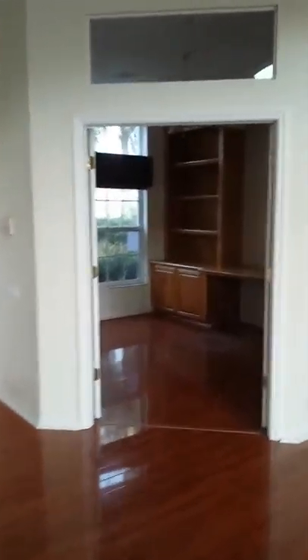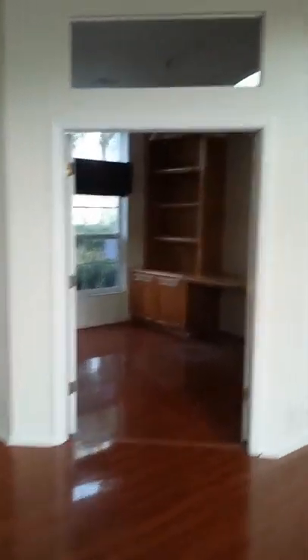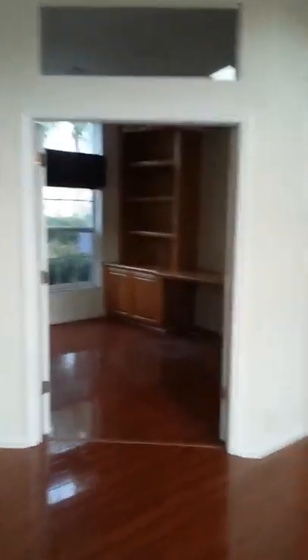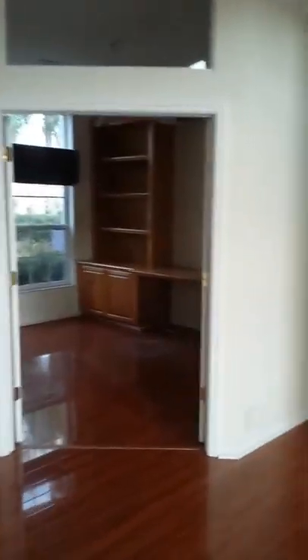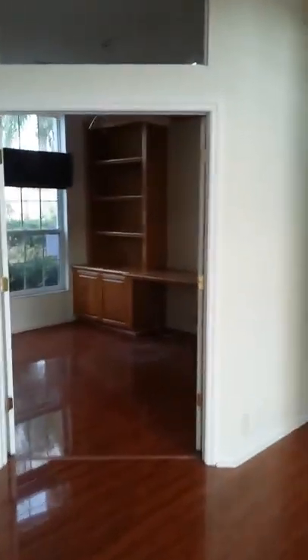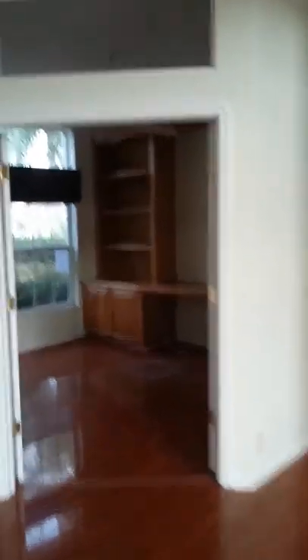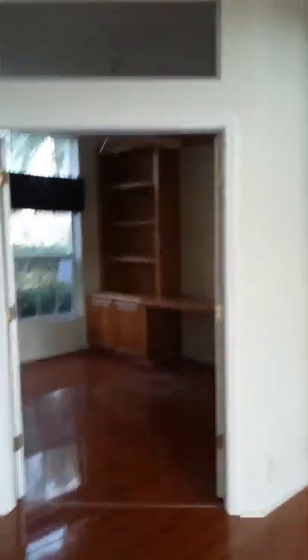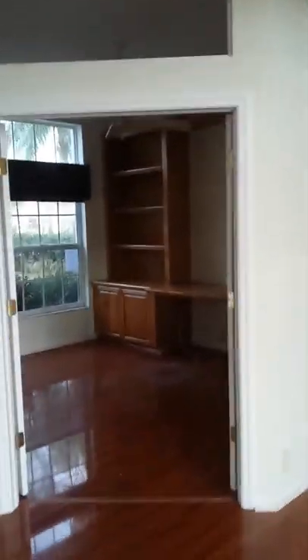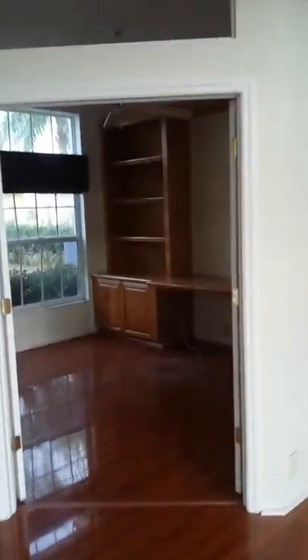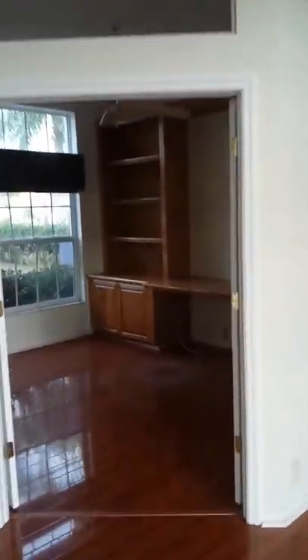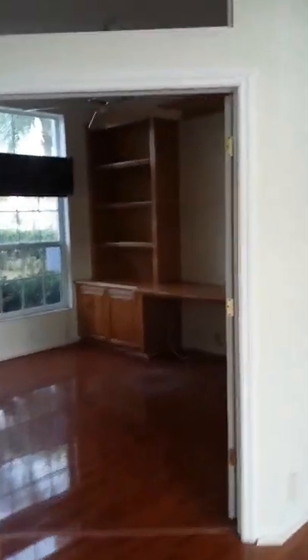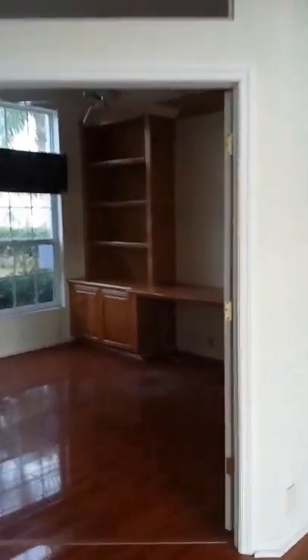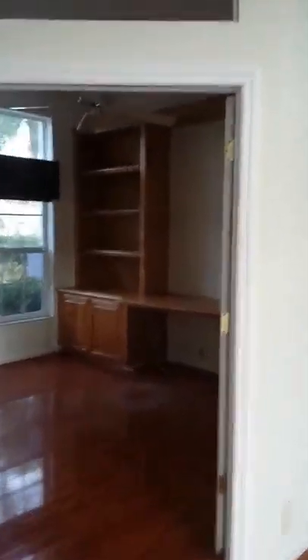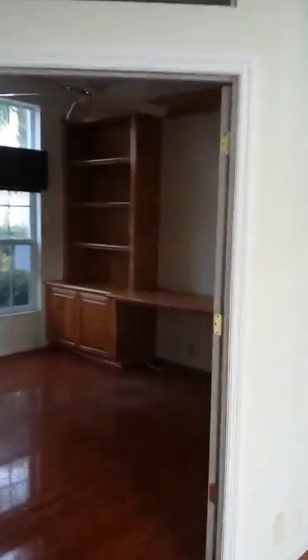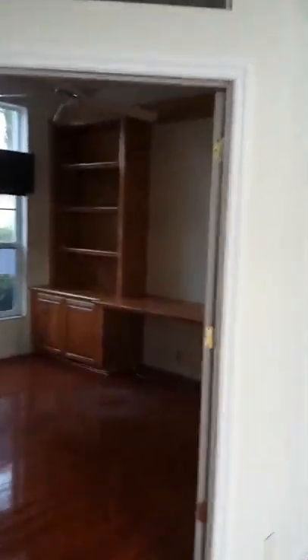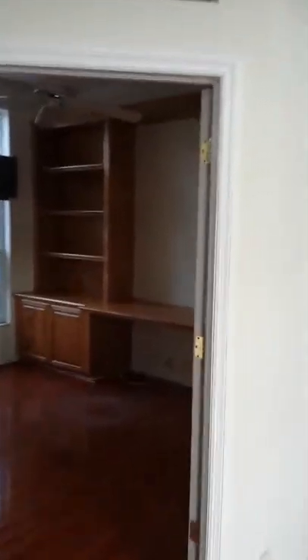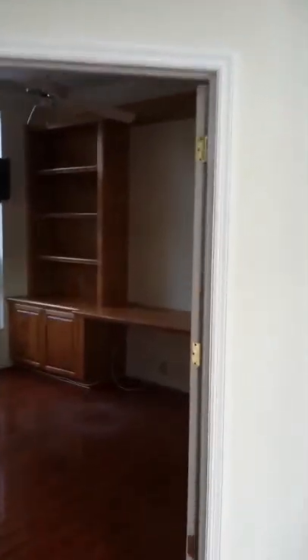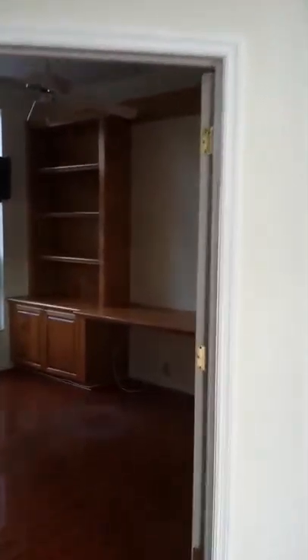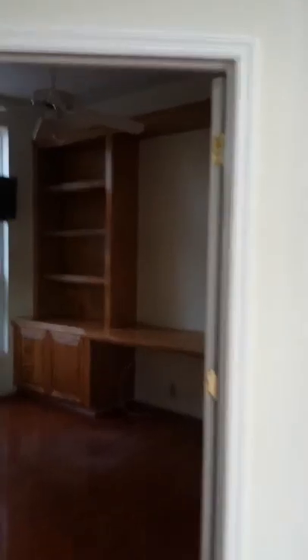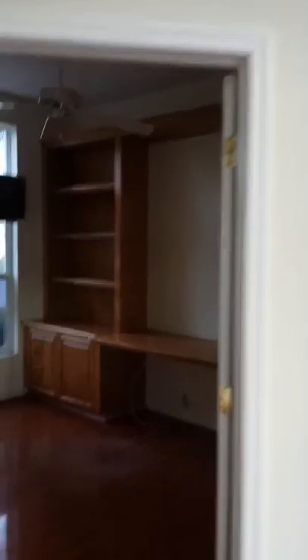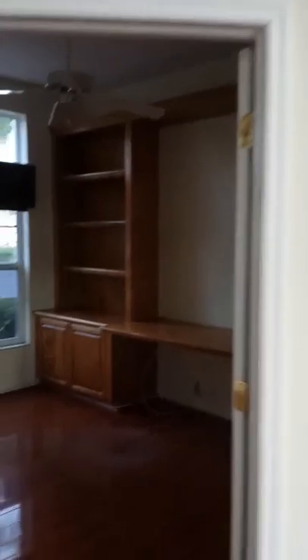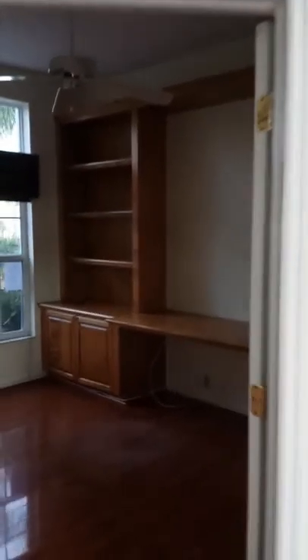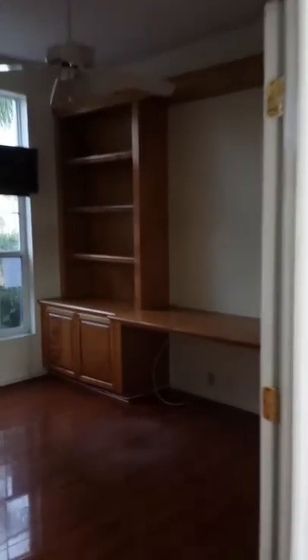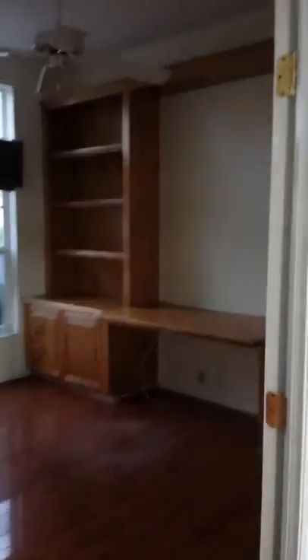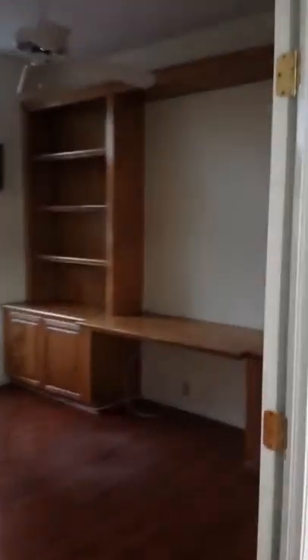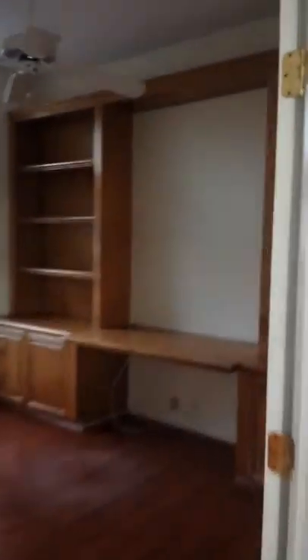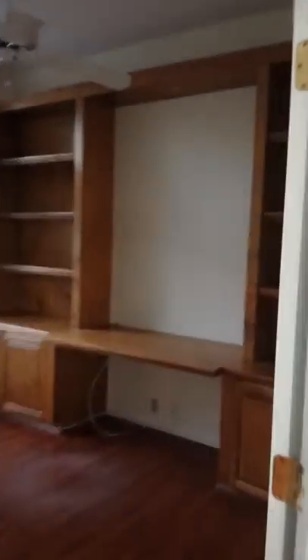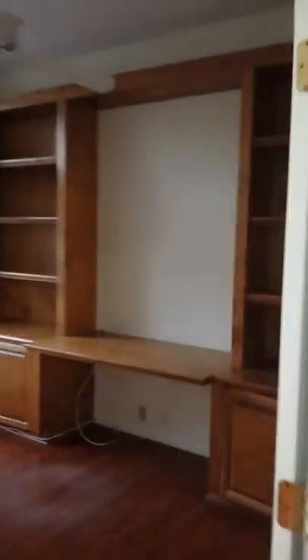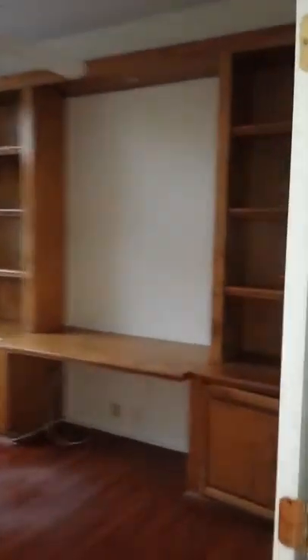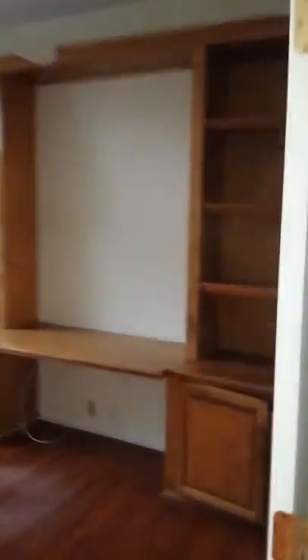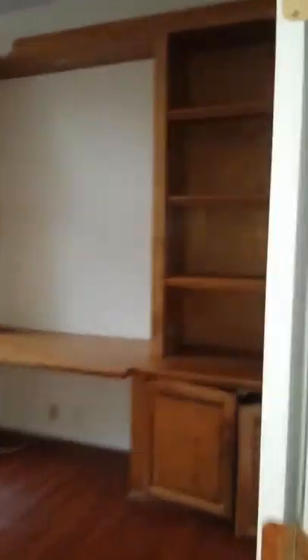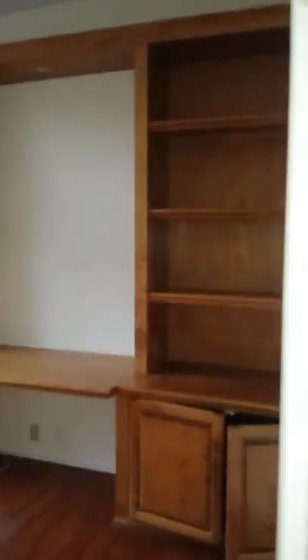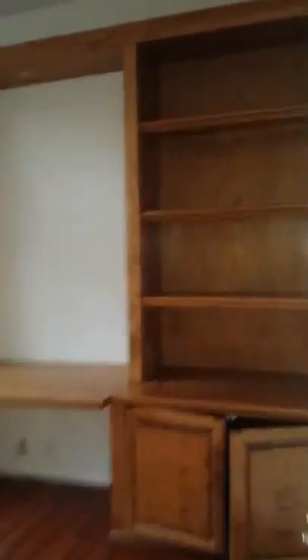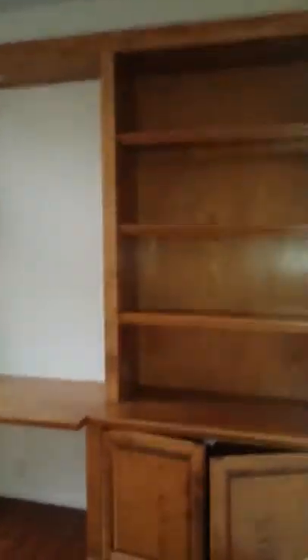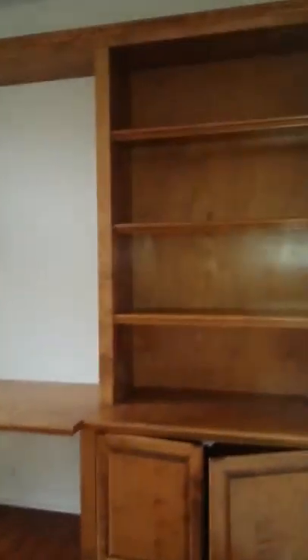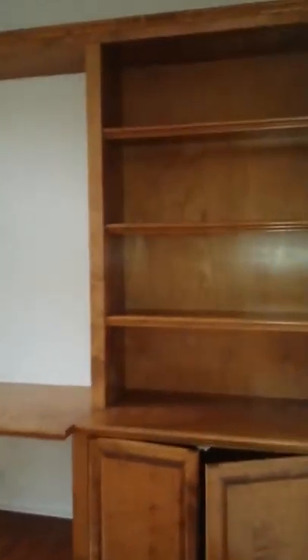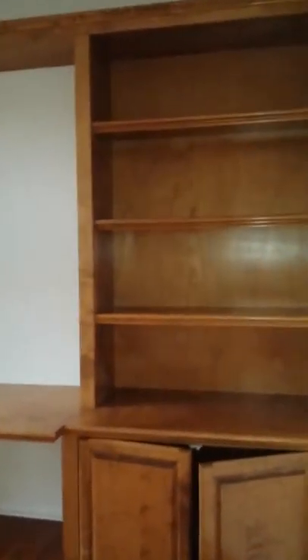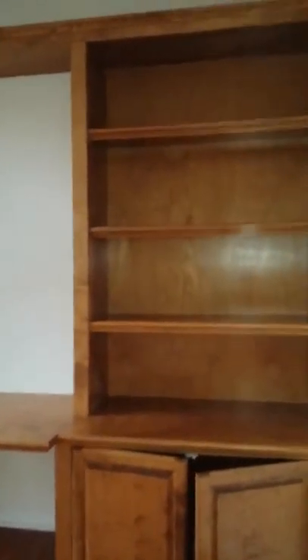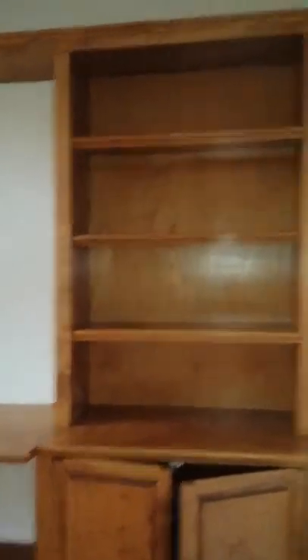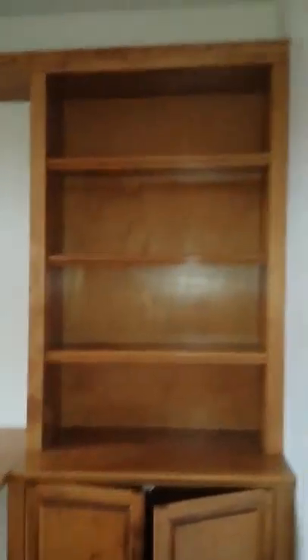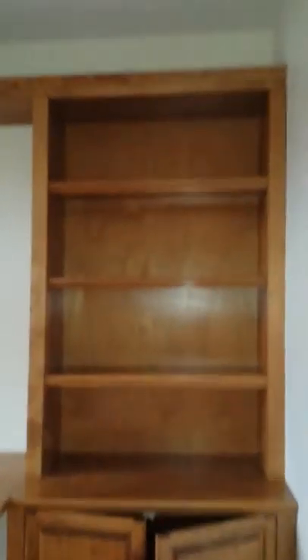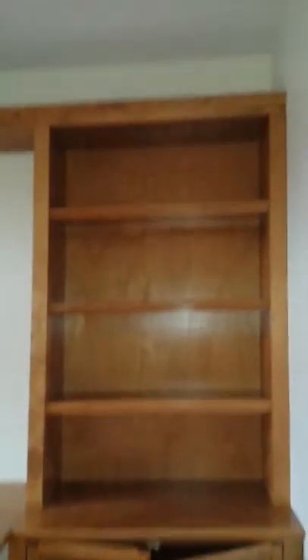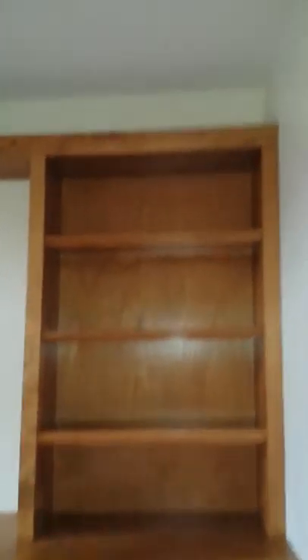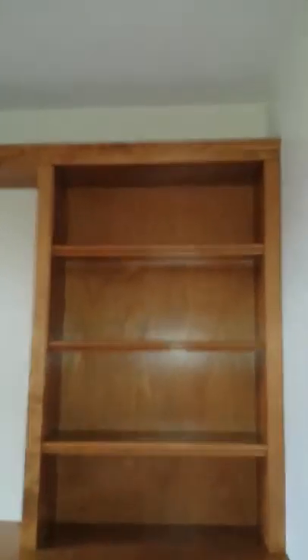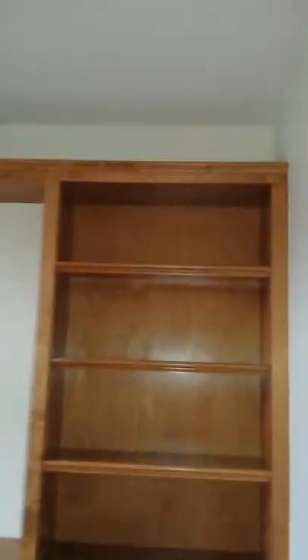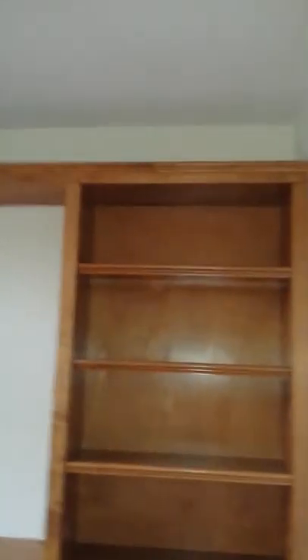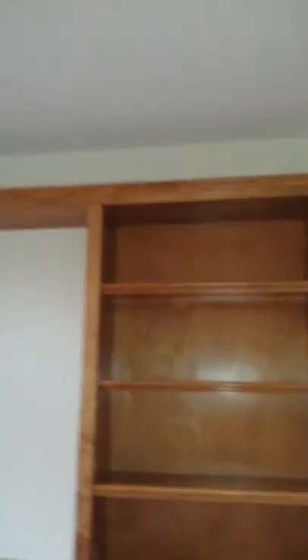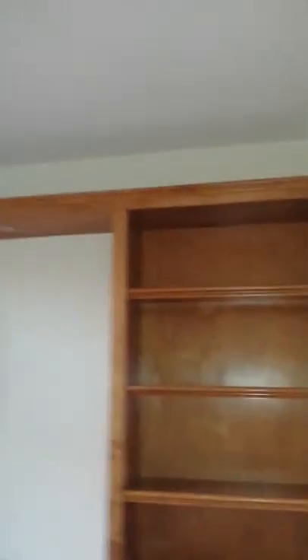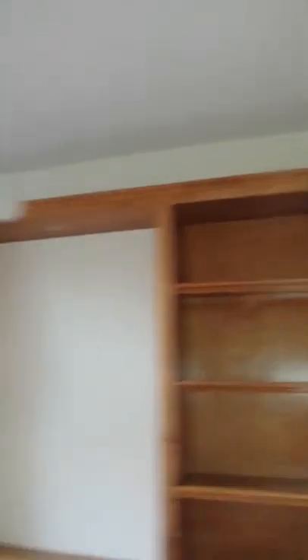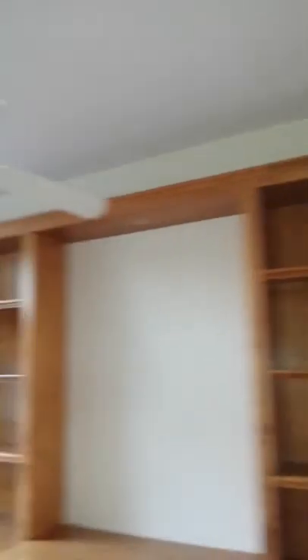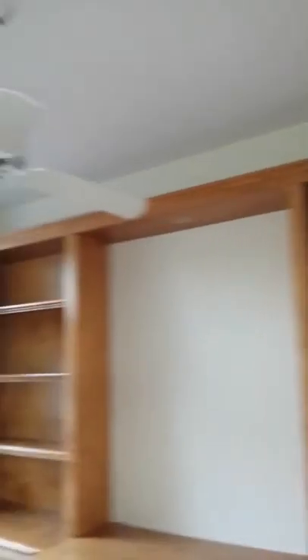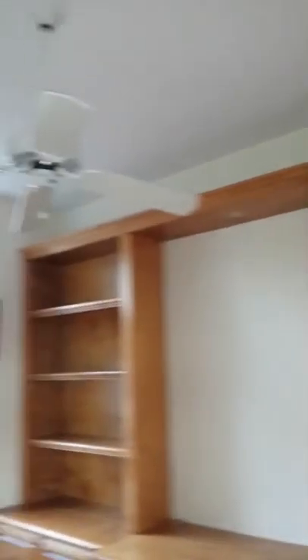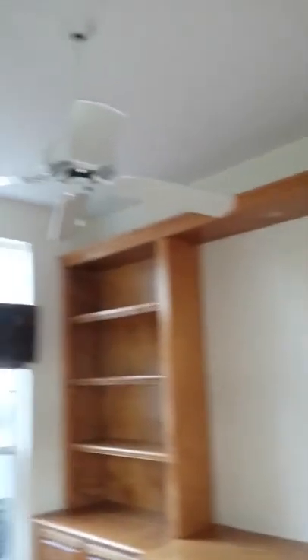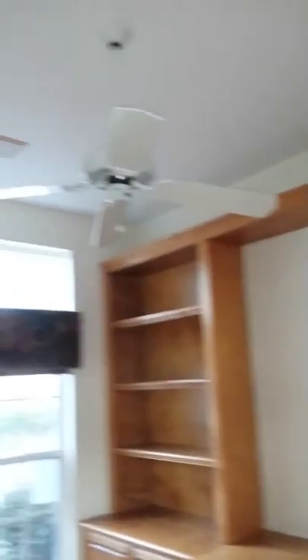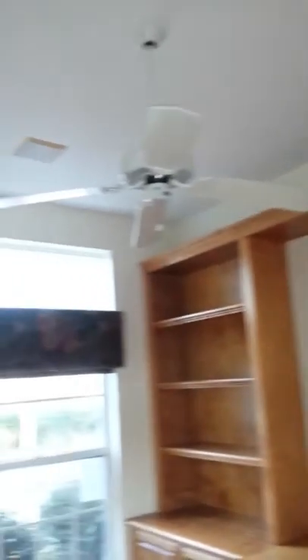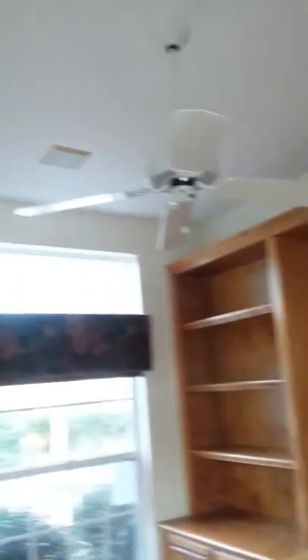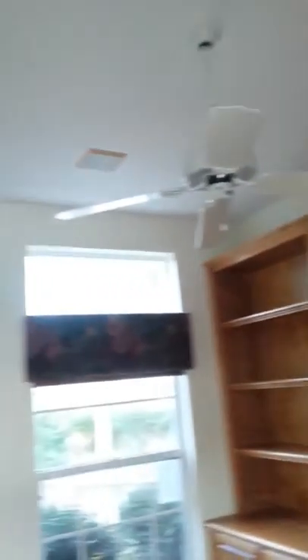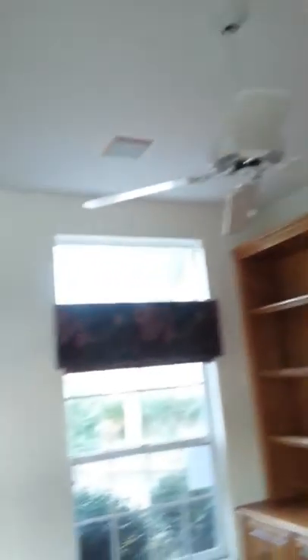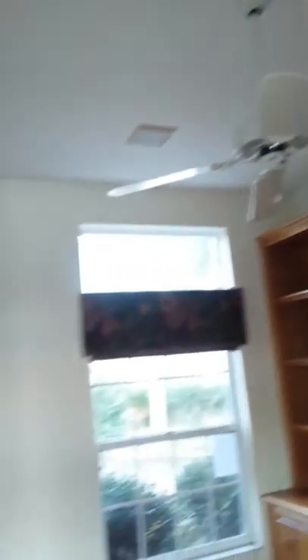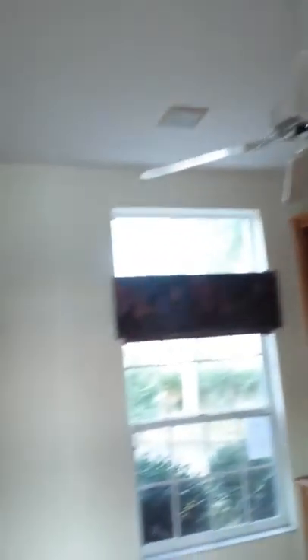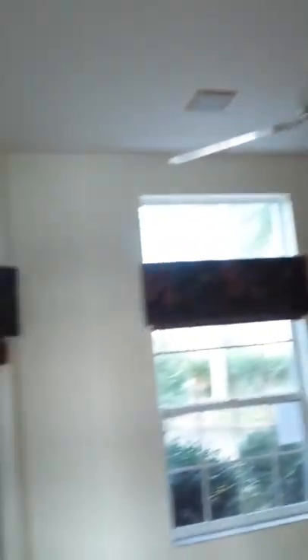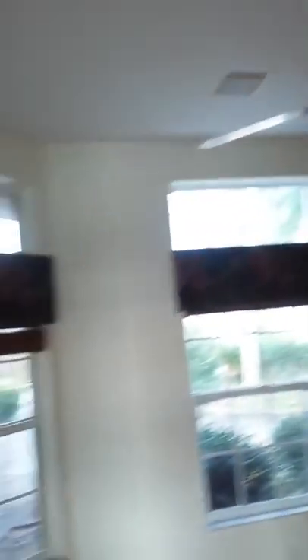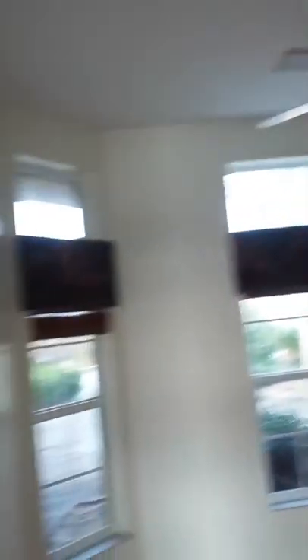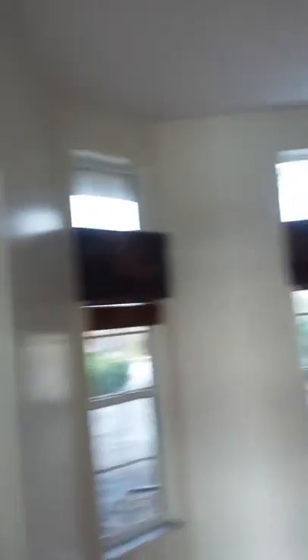Got a nice little study with beautiful cabinetry and desk, 10-foot ceiling in here.